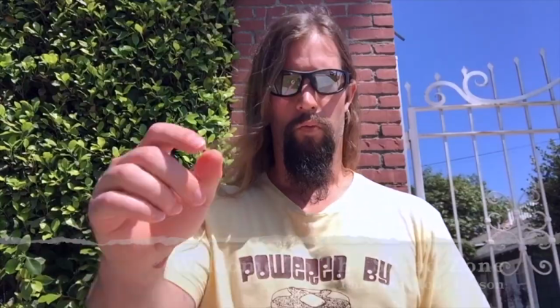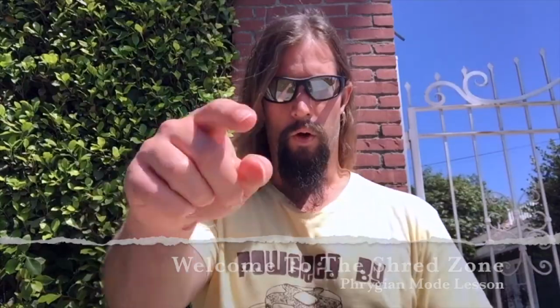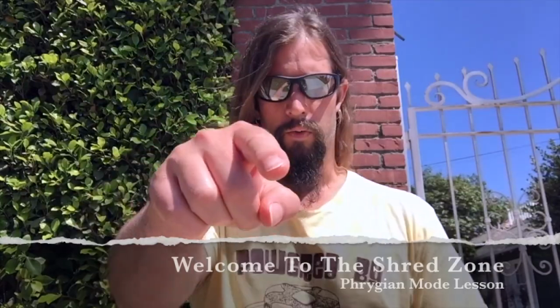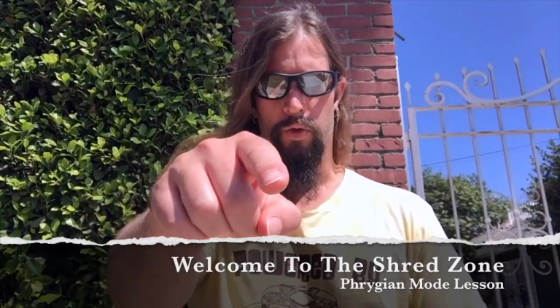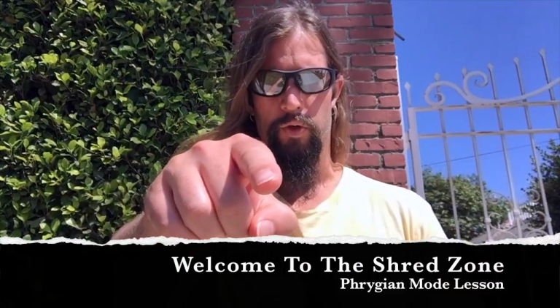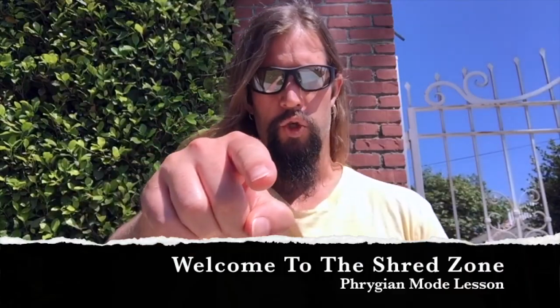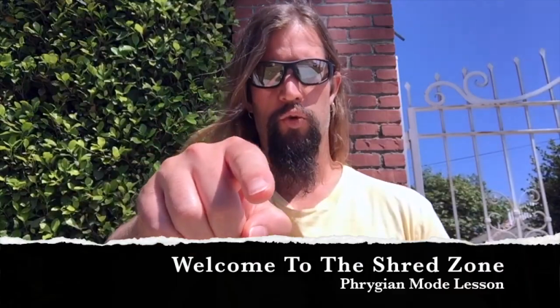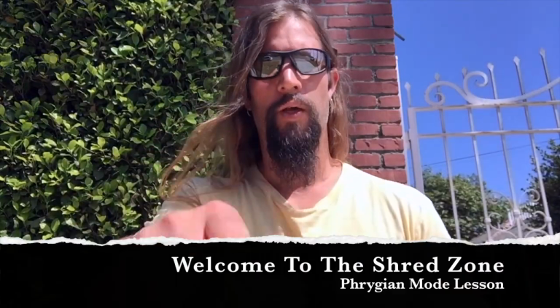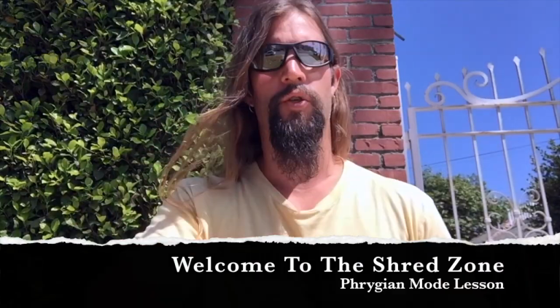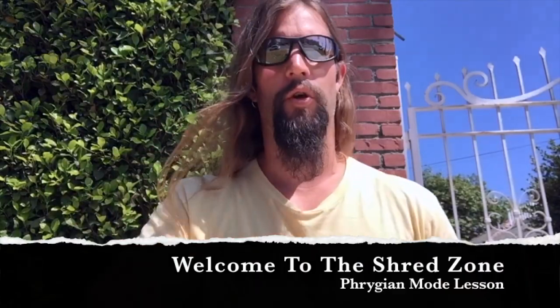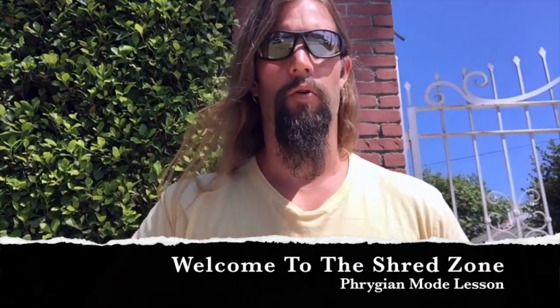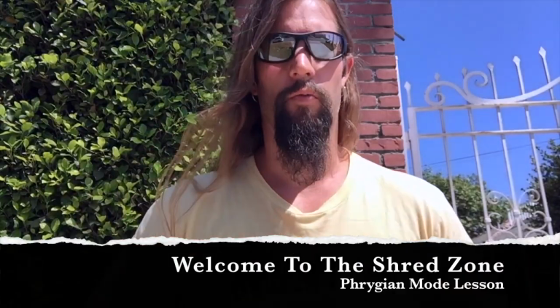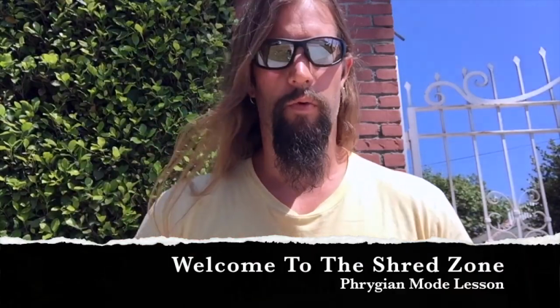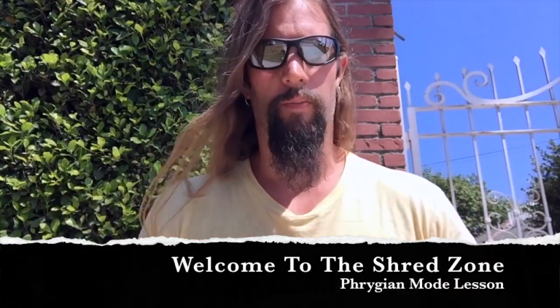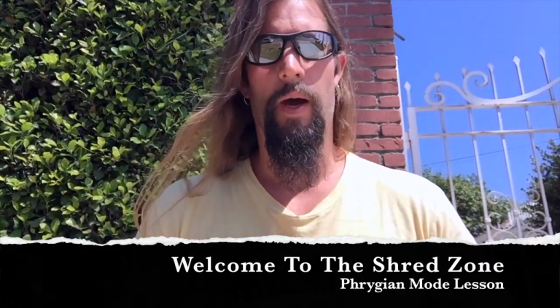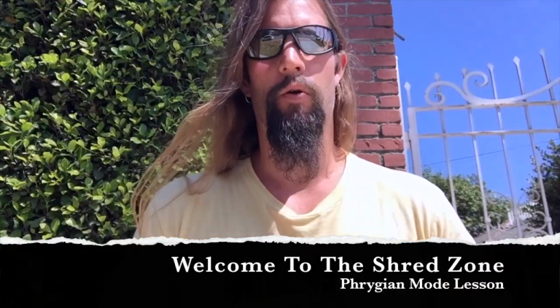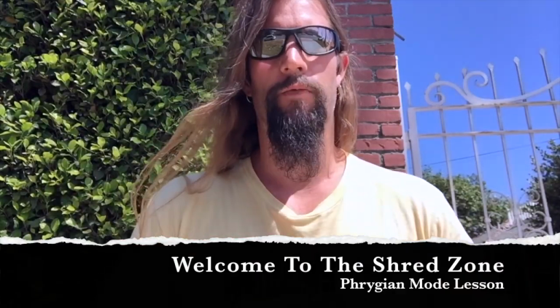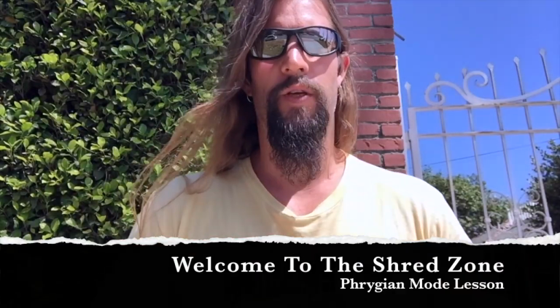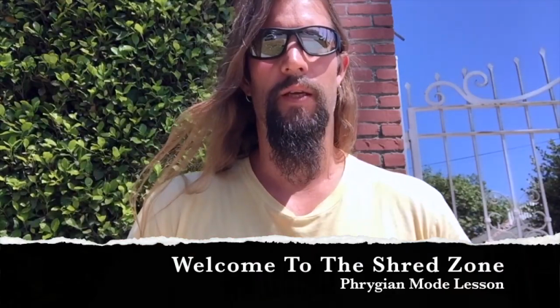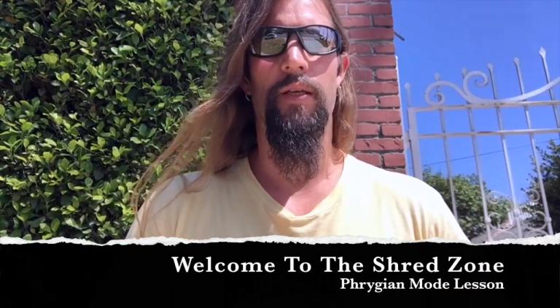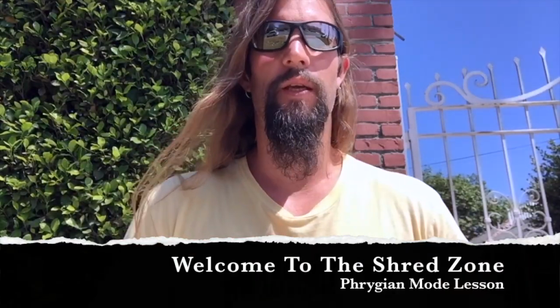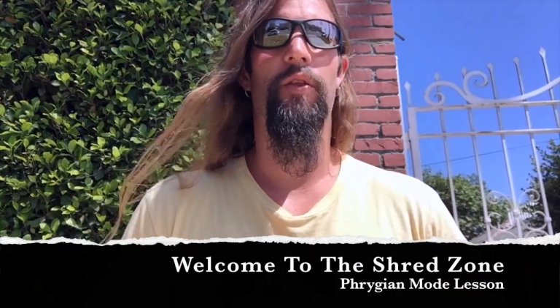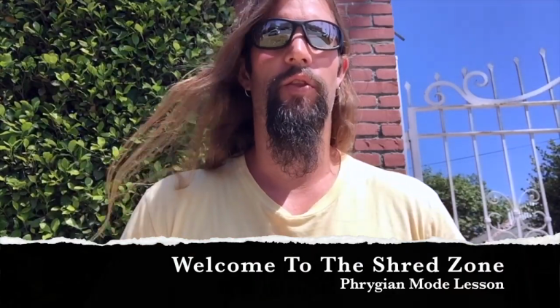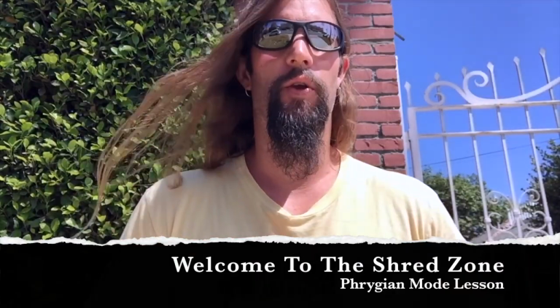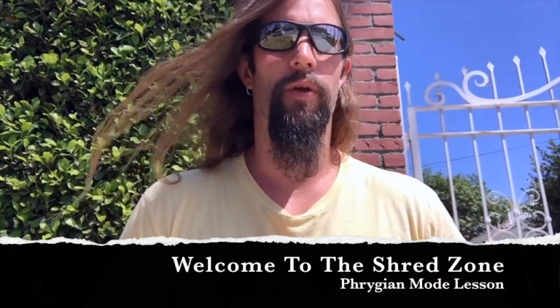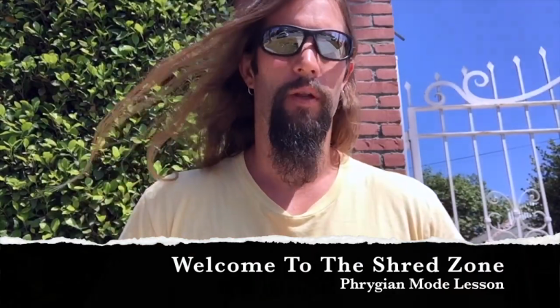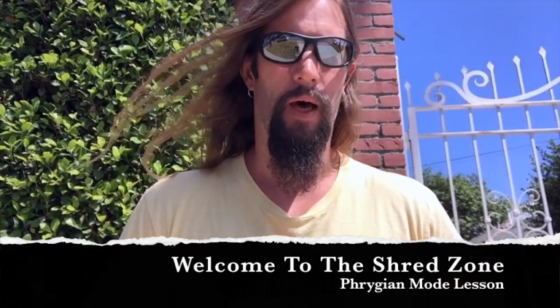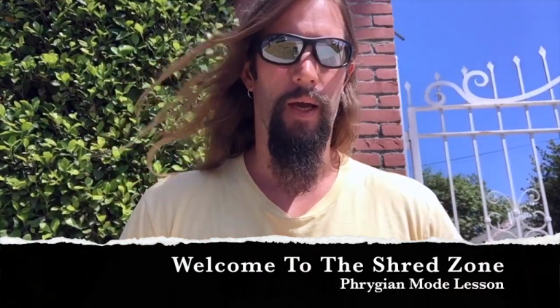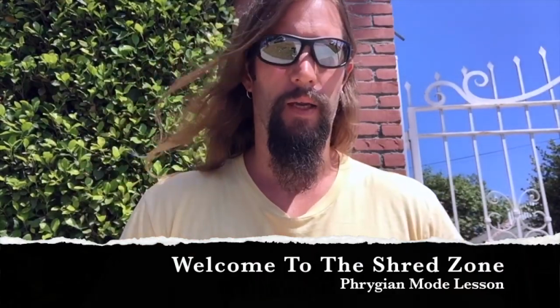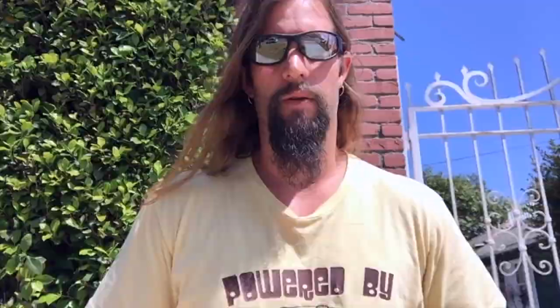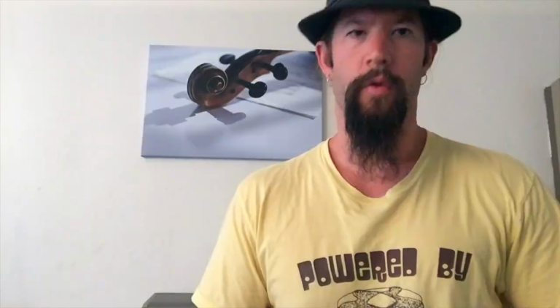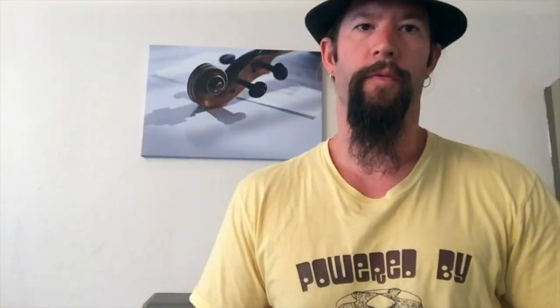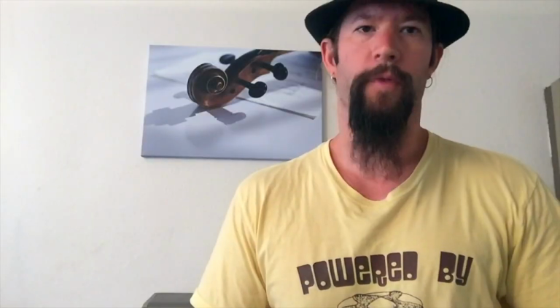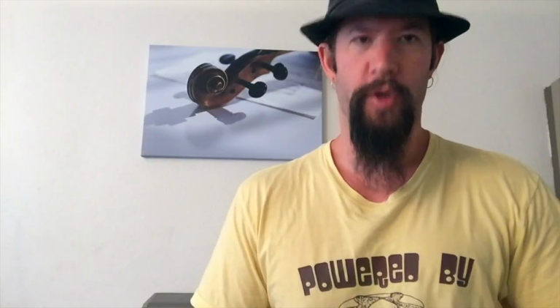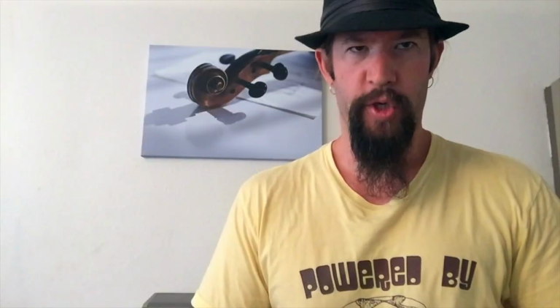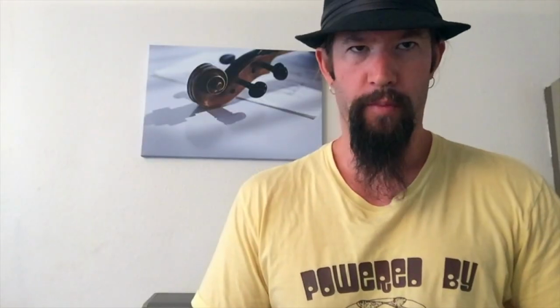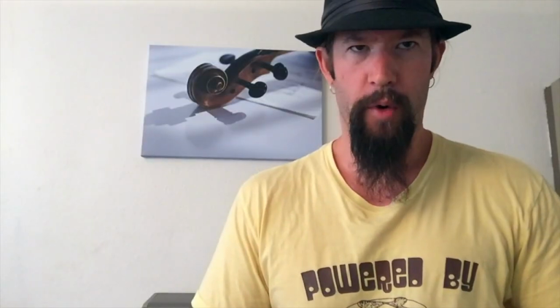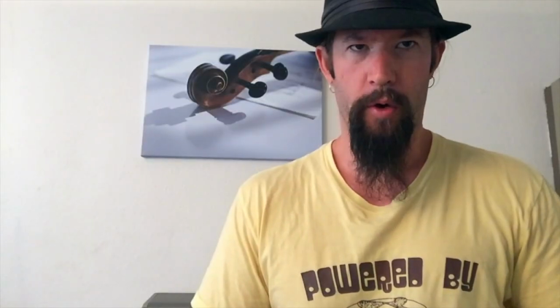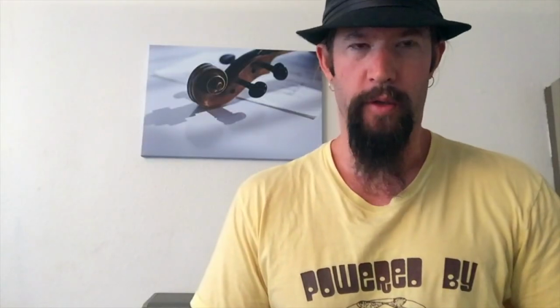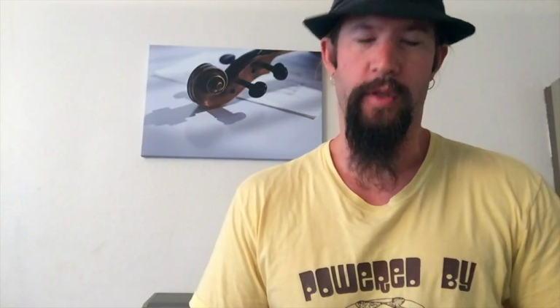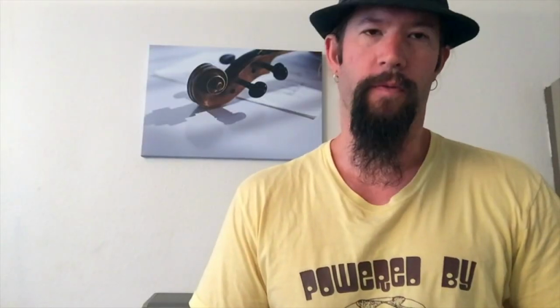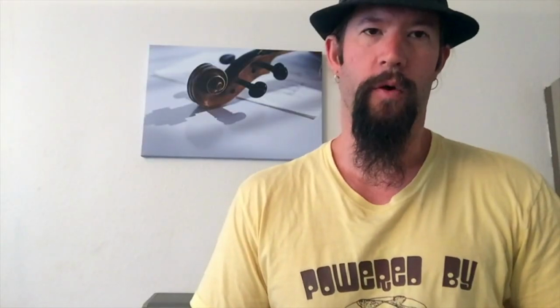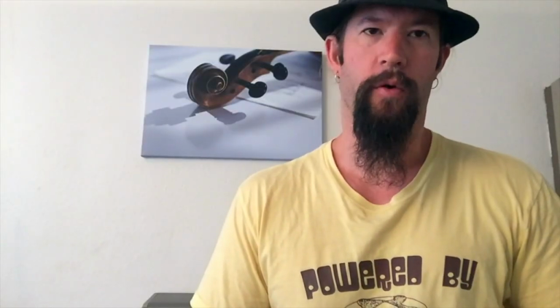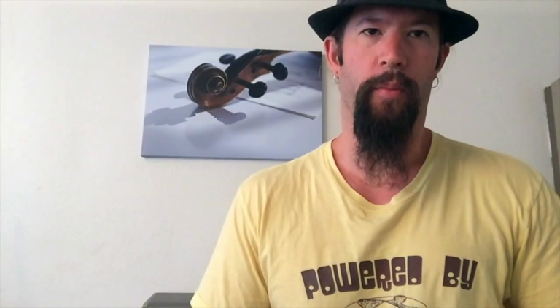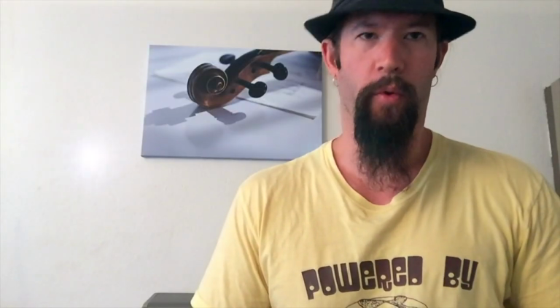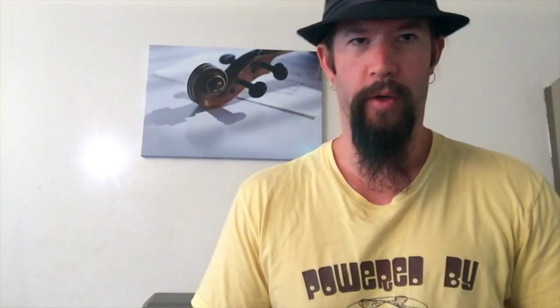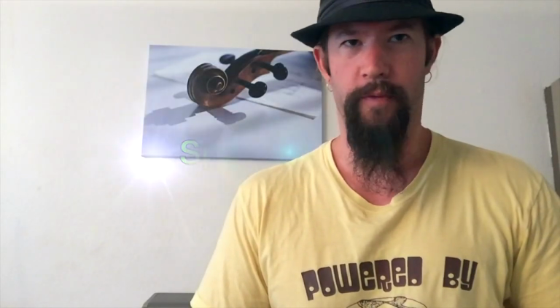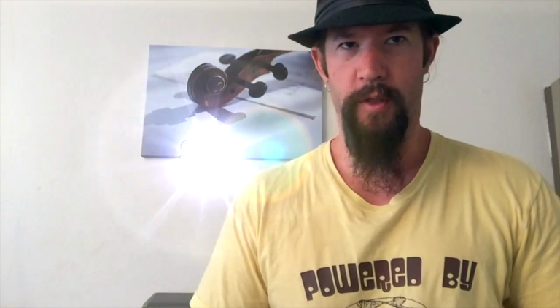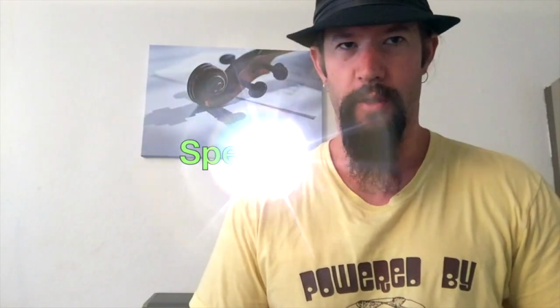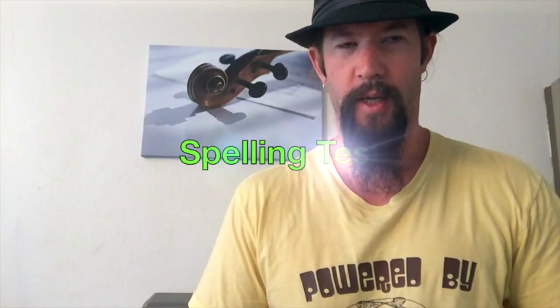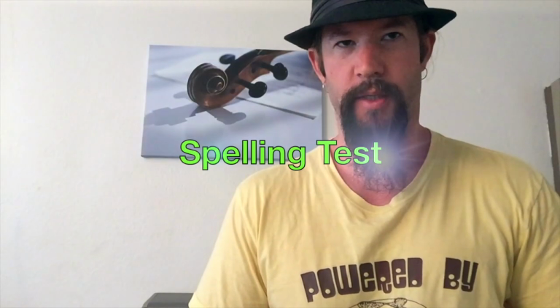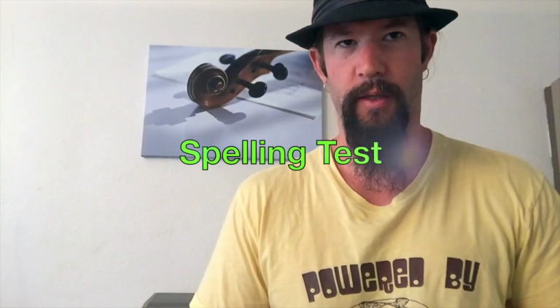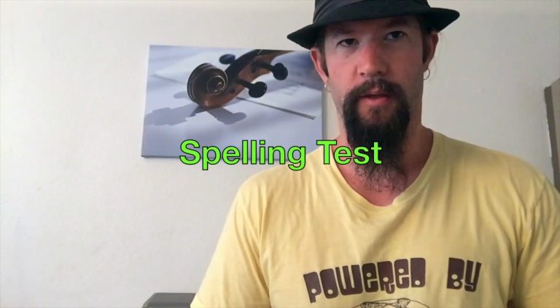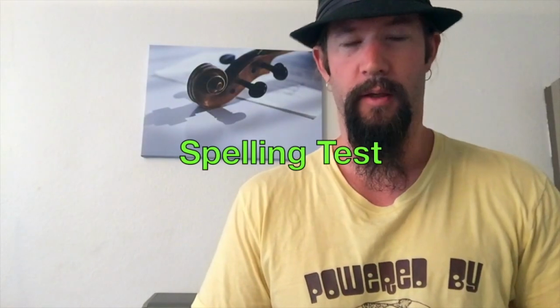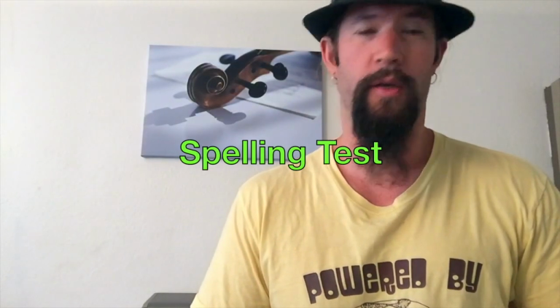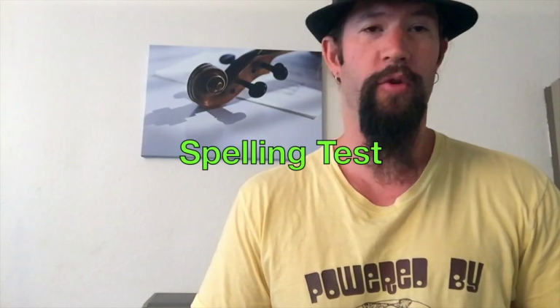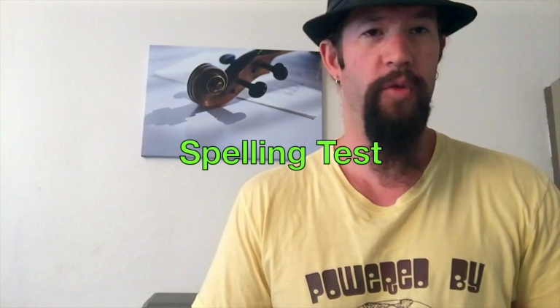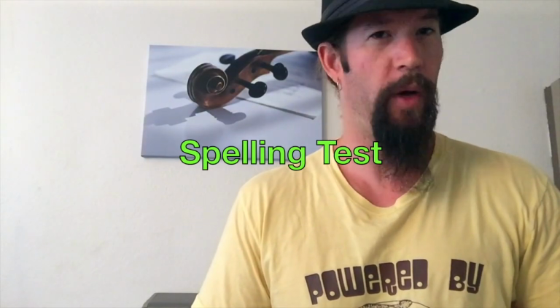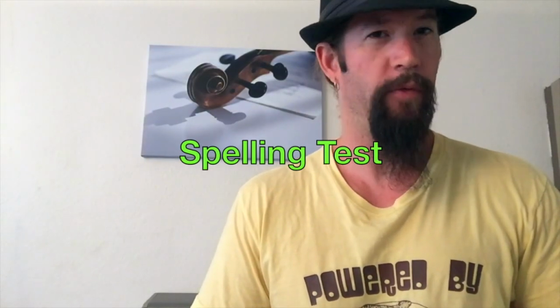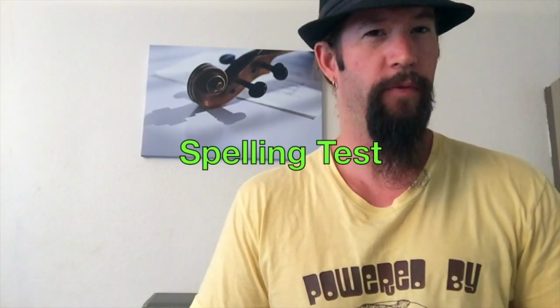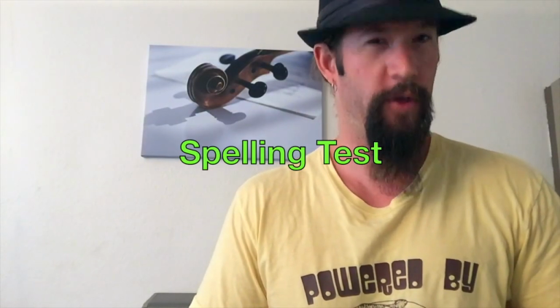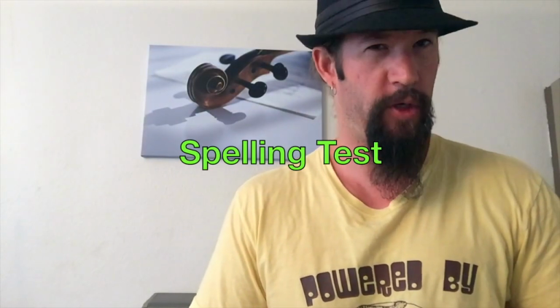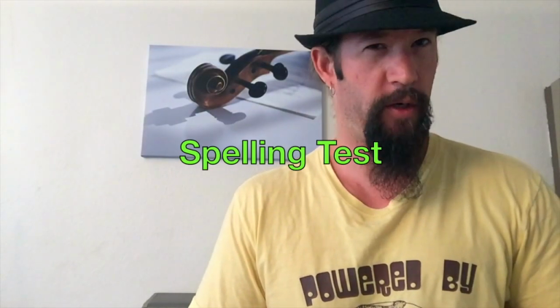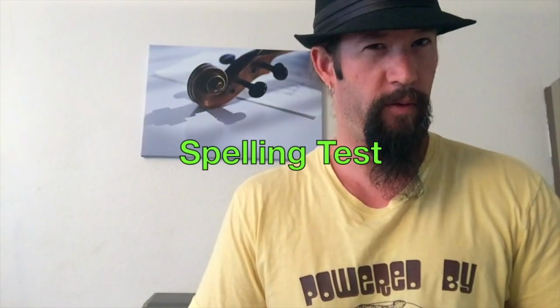Welcome to the Shred Zone, where the power of technique and theory align. The Phrygian mode is the focal point of this lesson. Can you spell Phrygian?